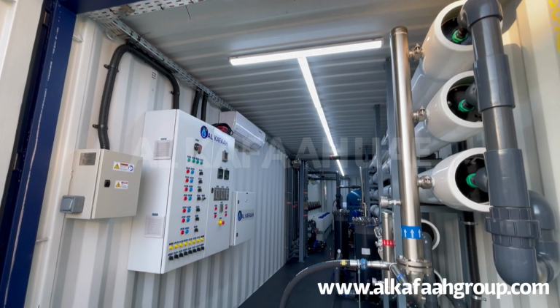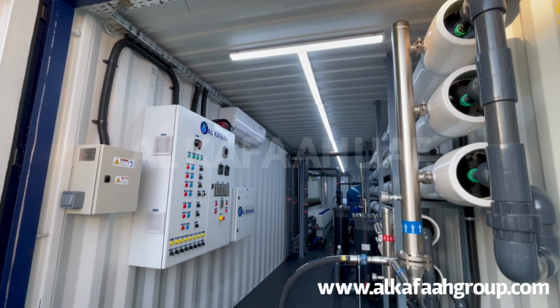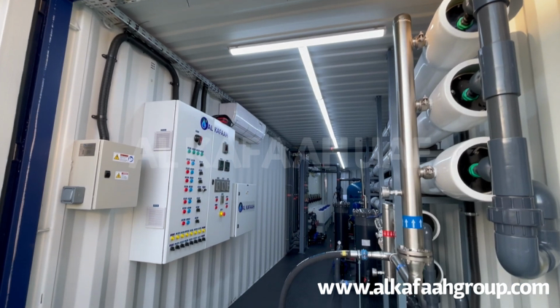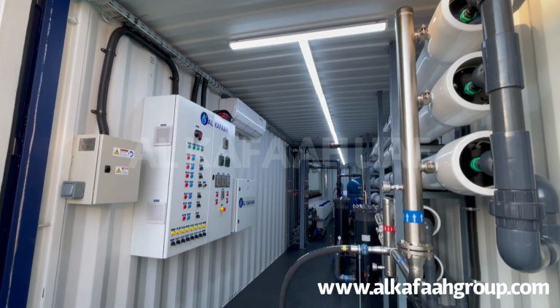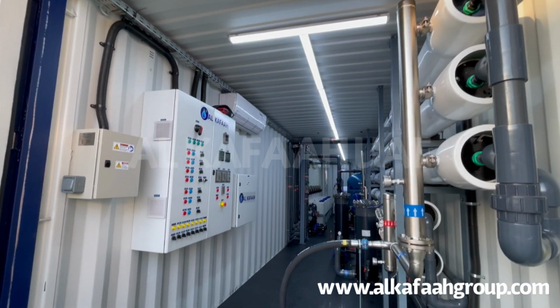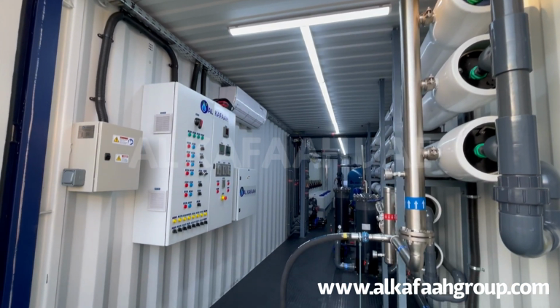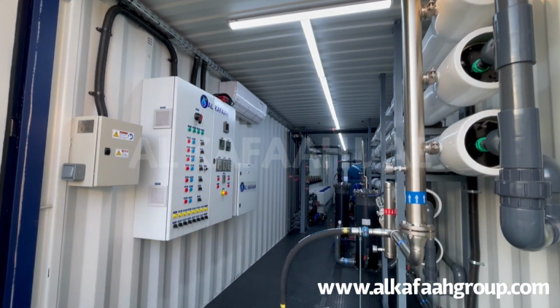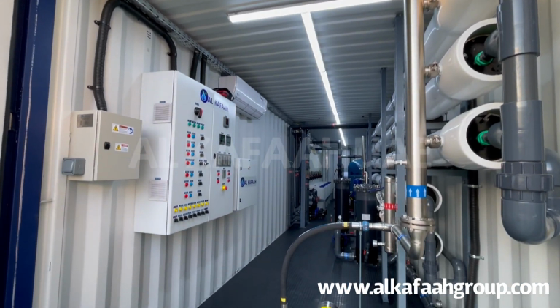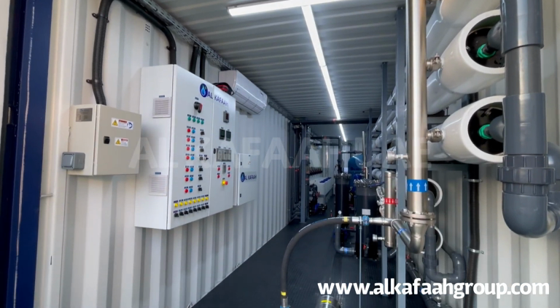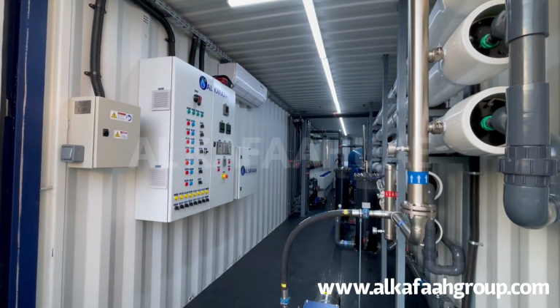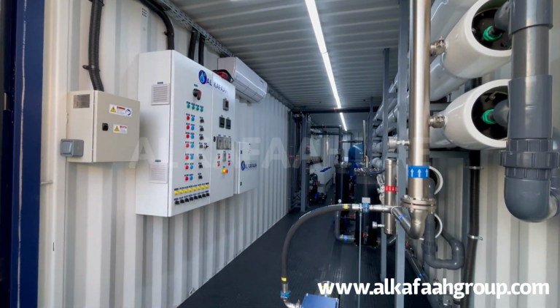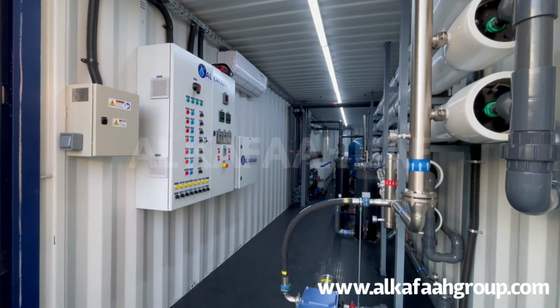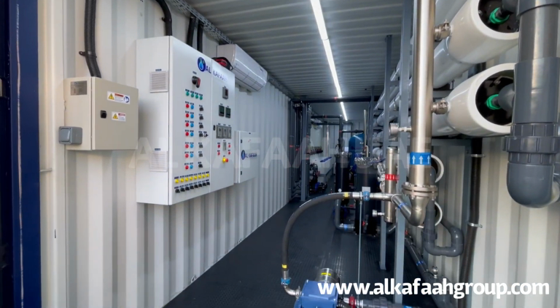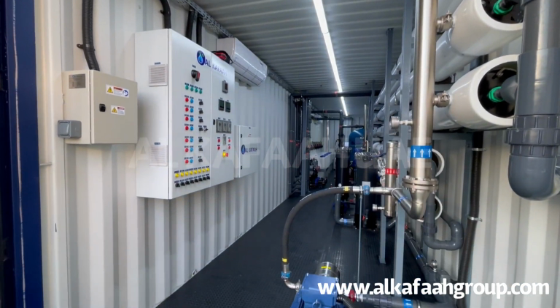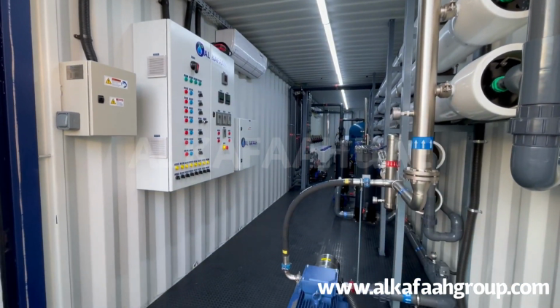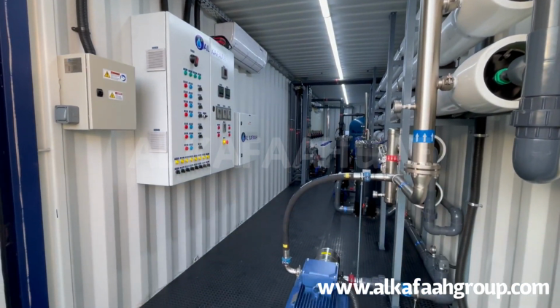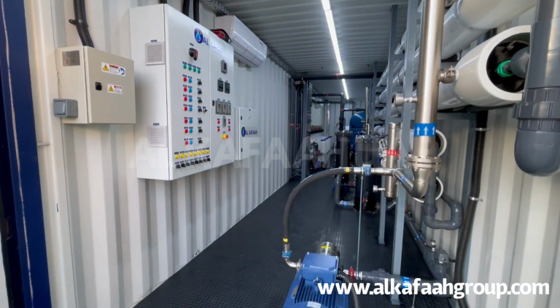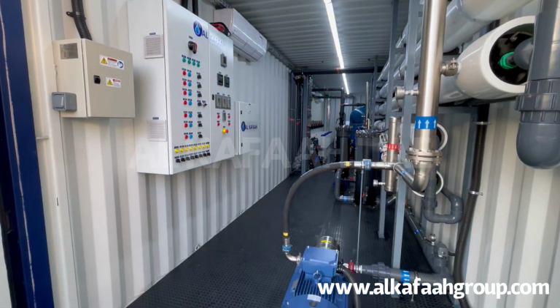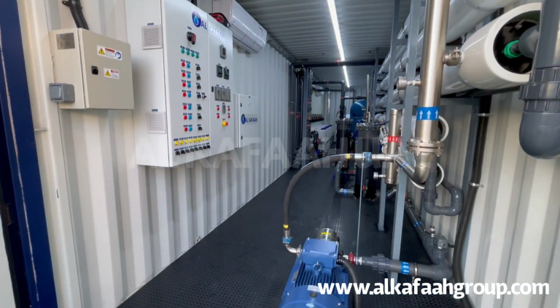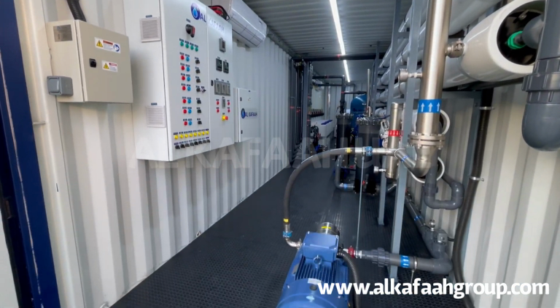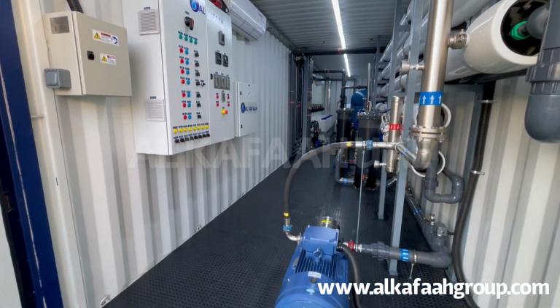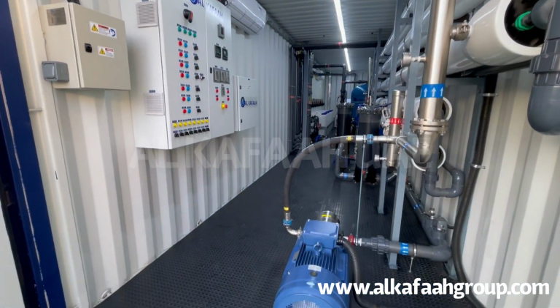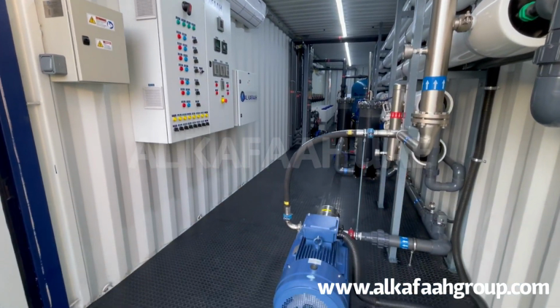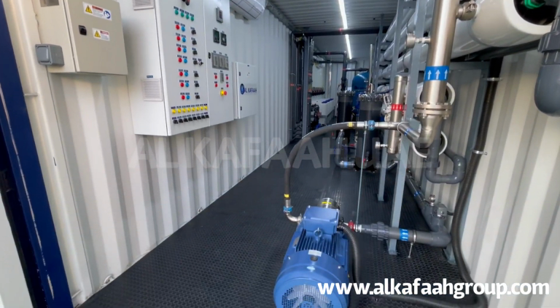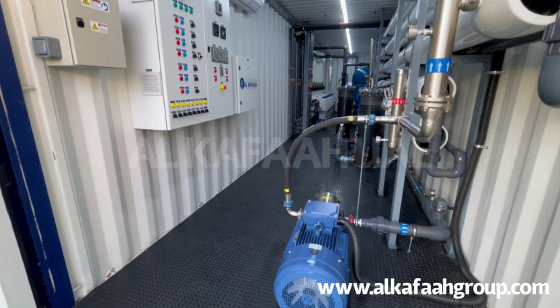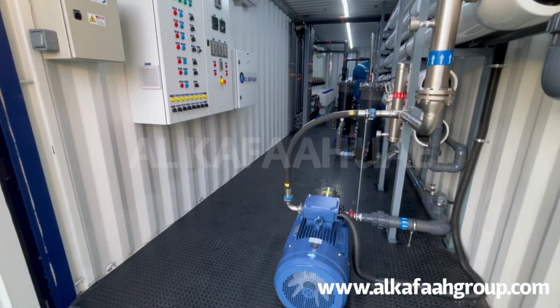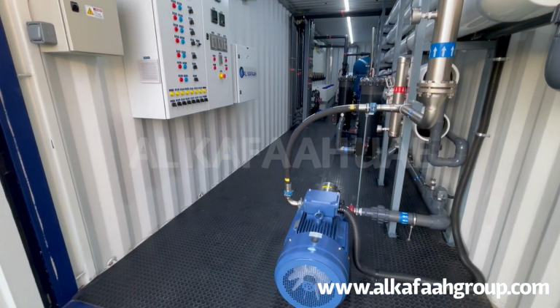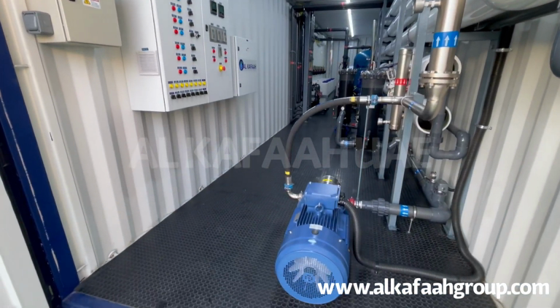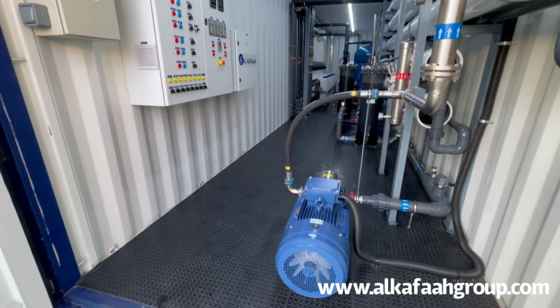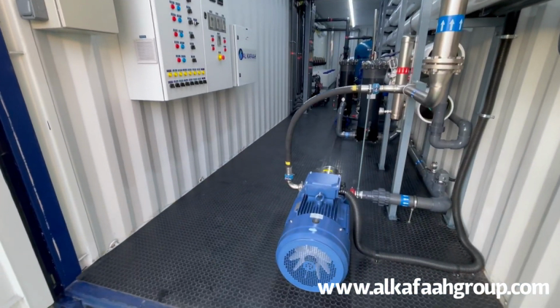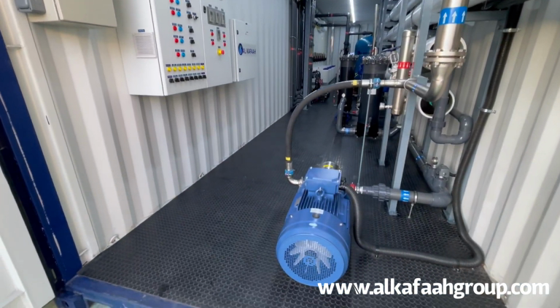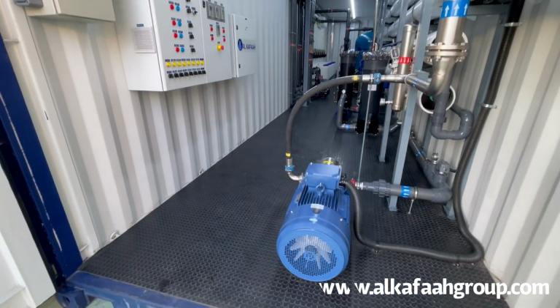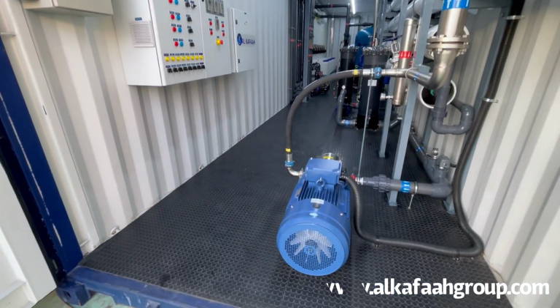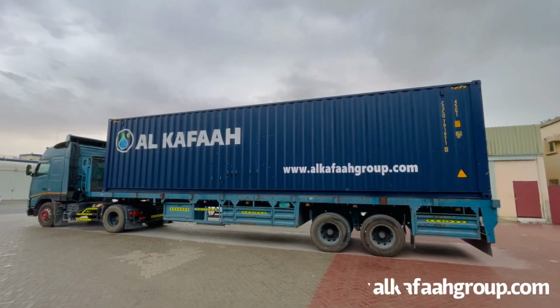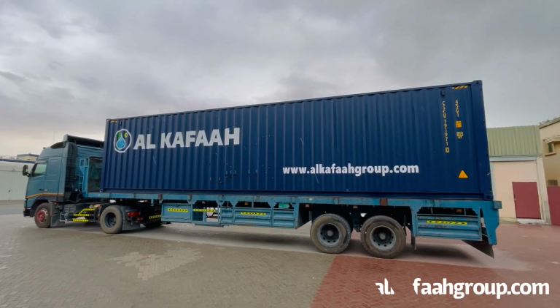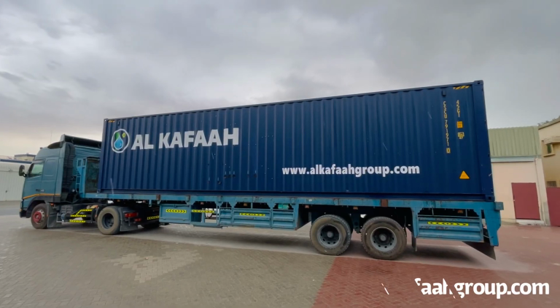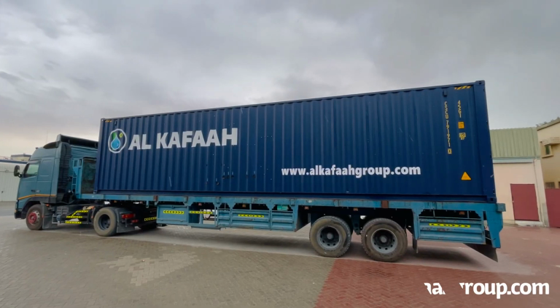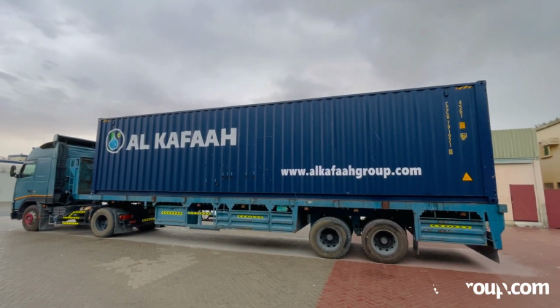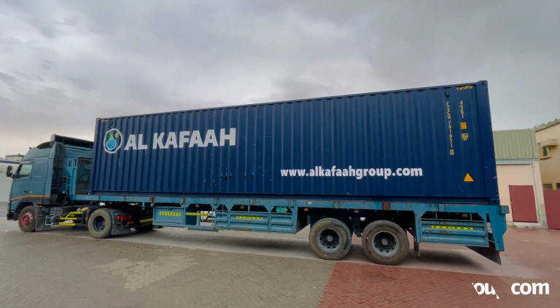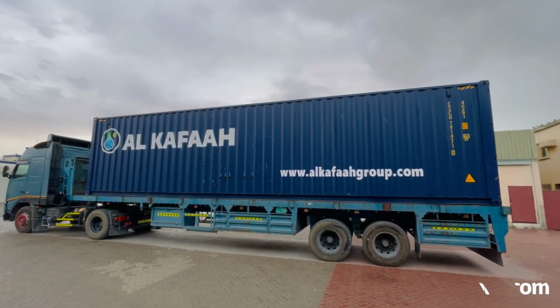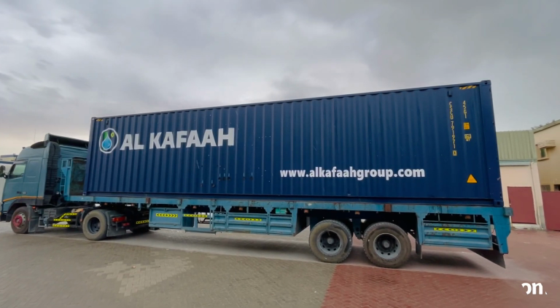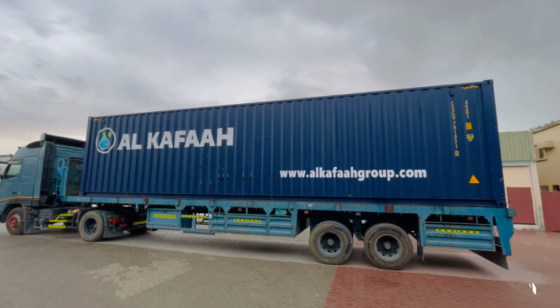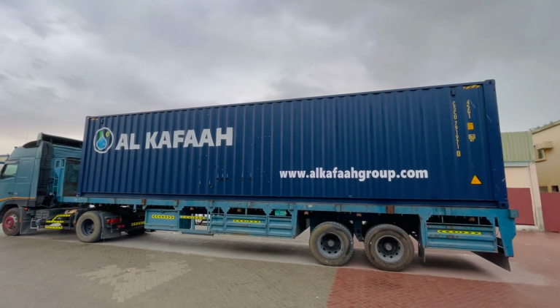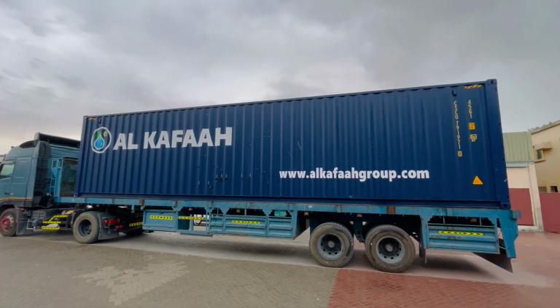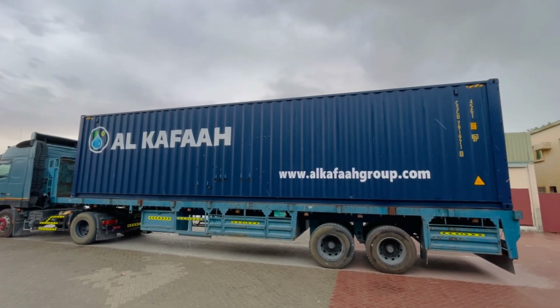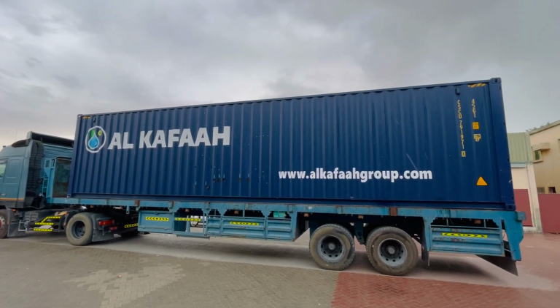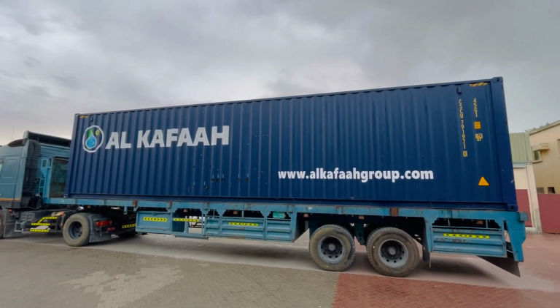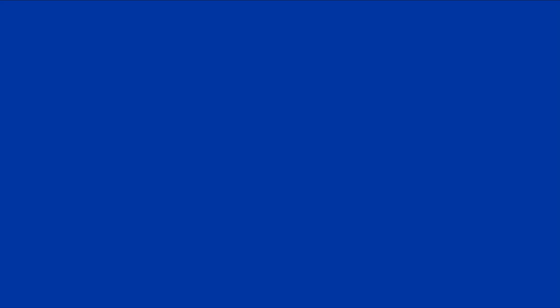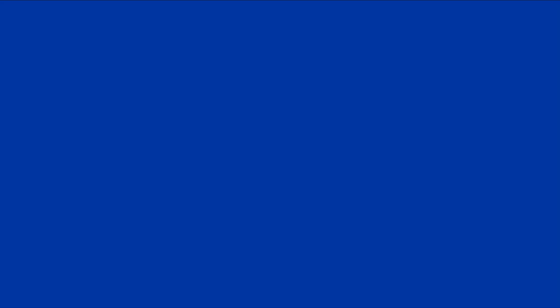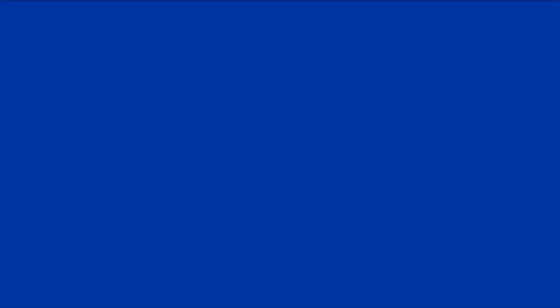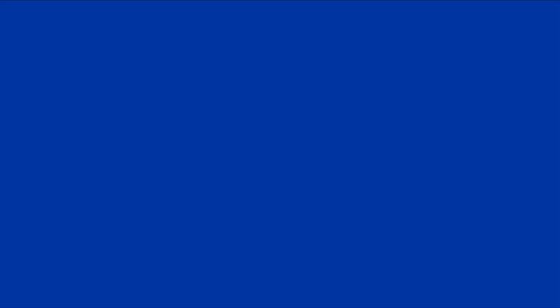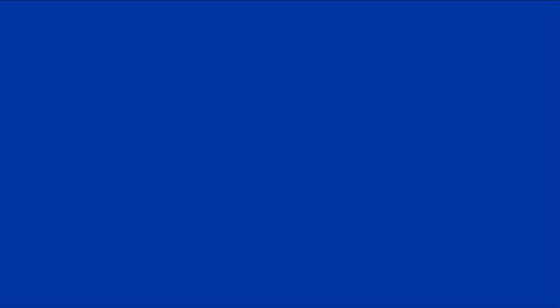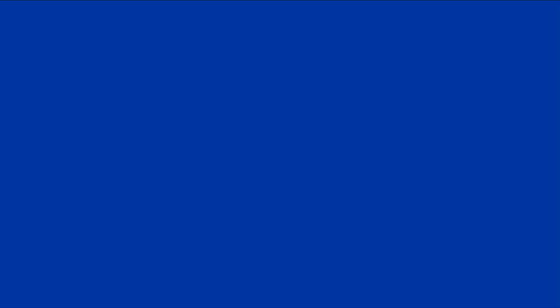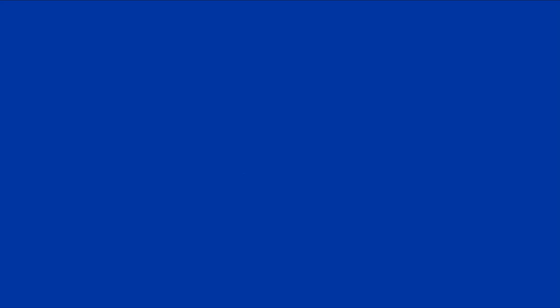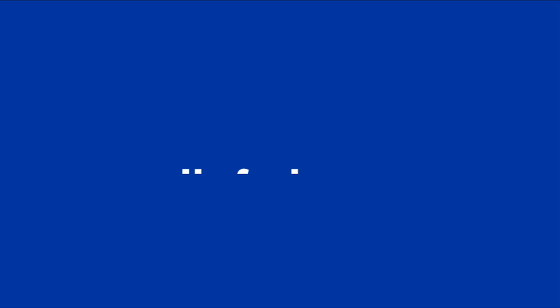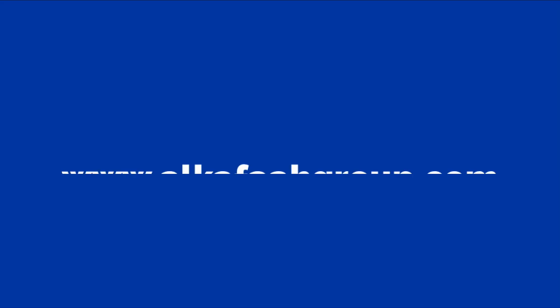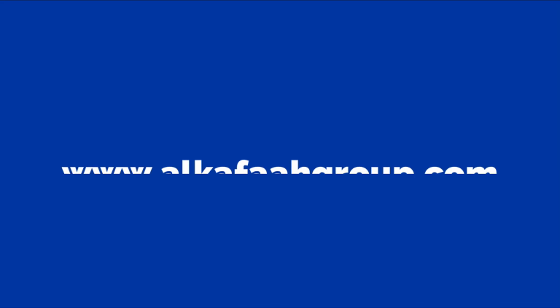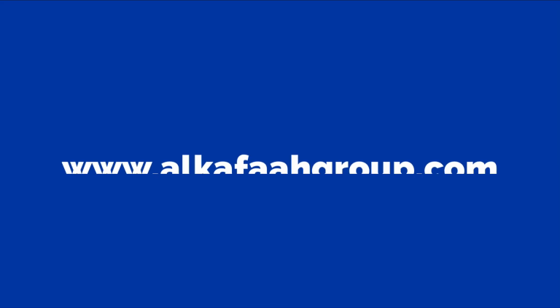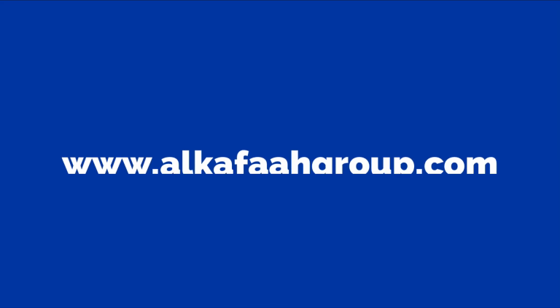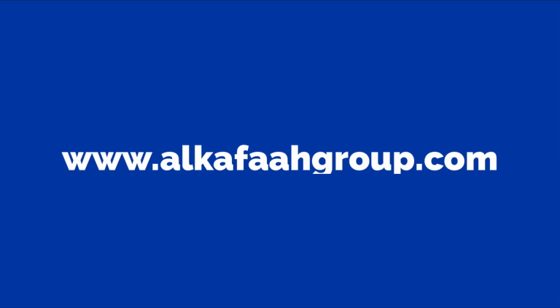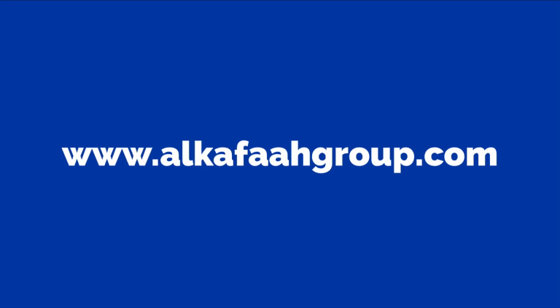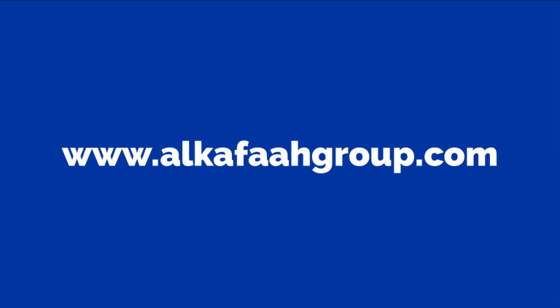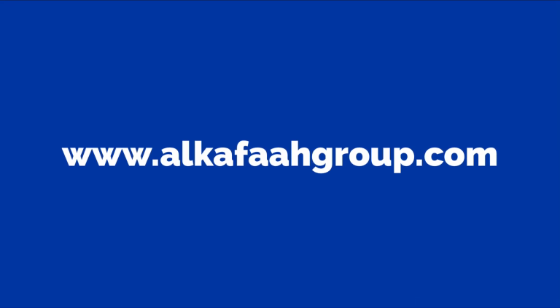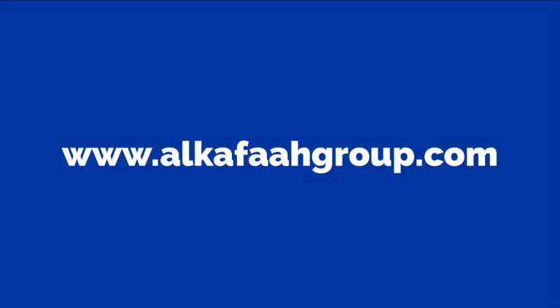To learn more about our products and services, visit alkafargroup.com.